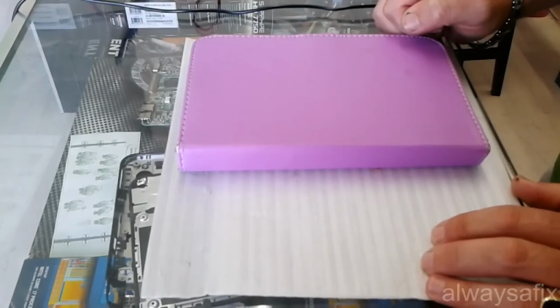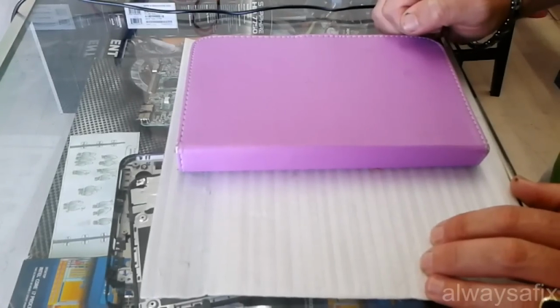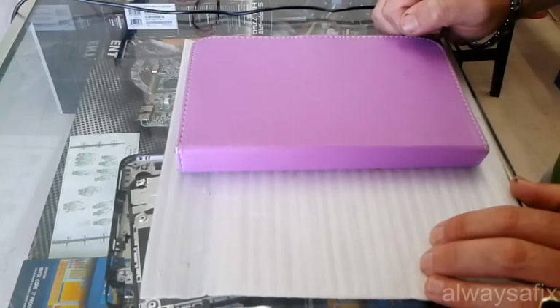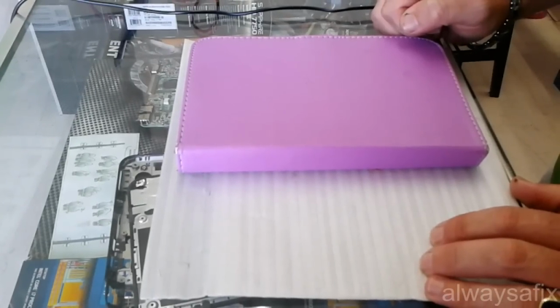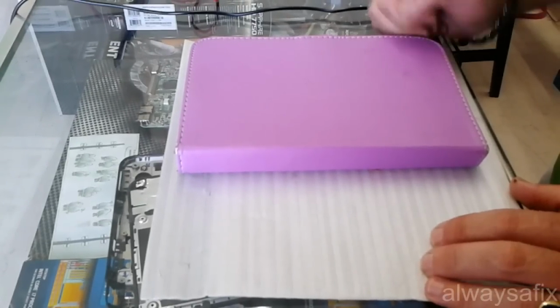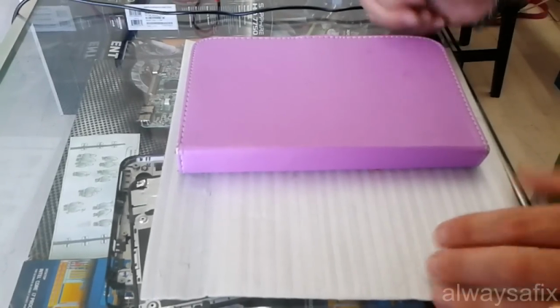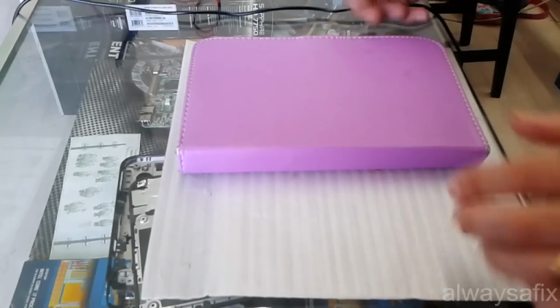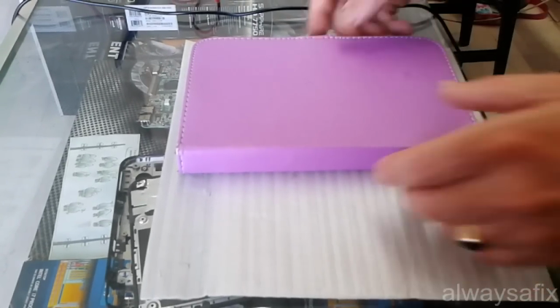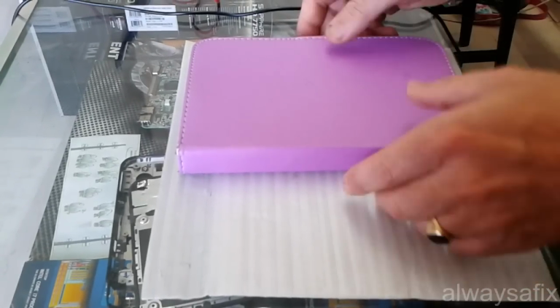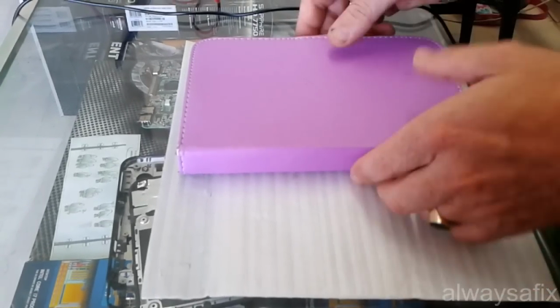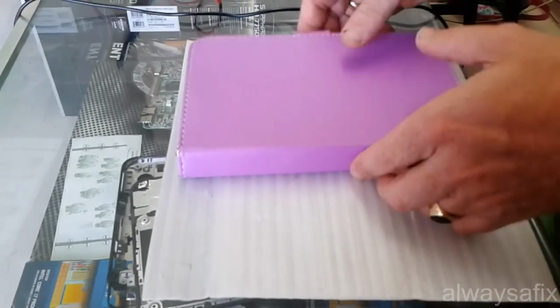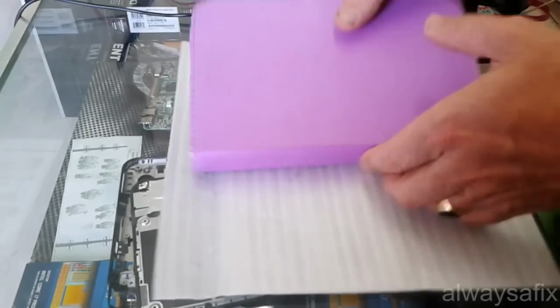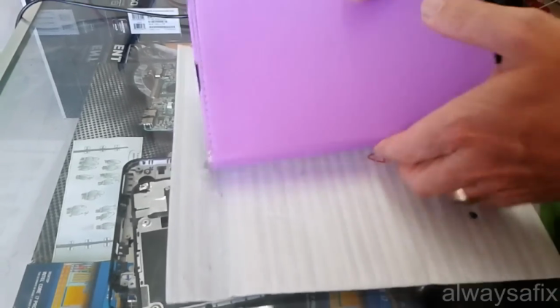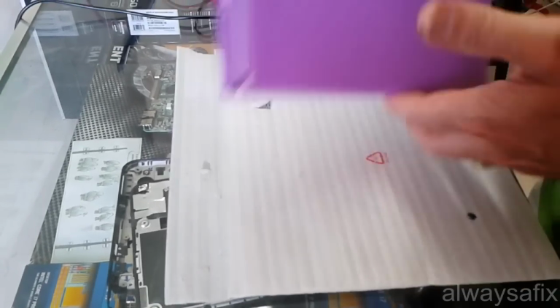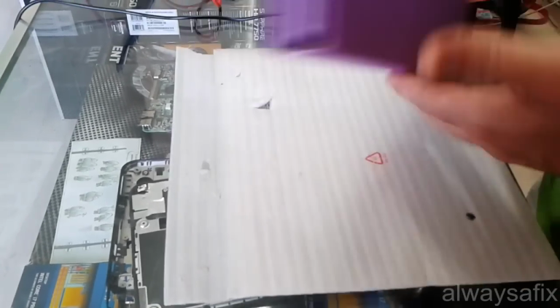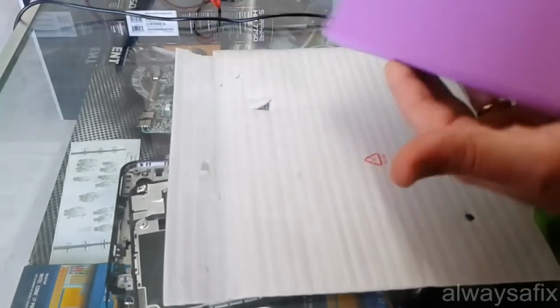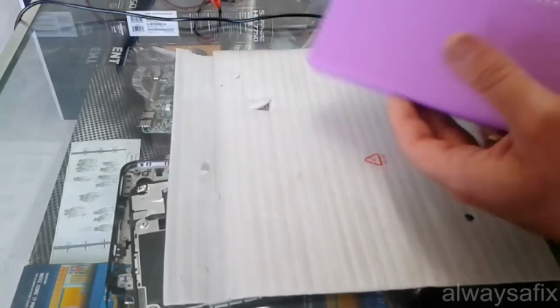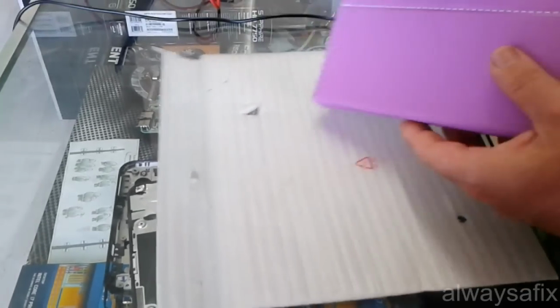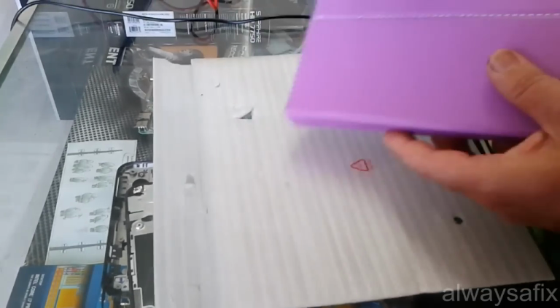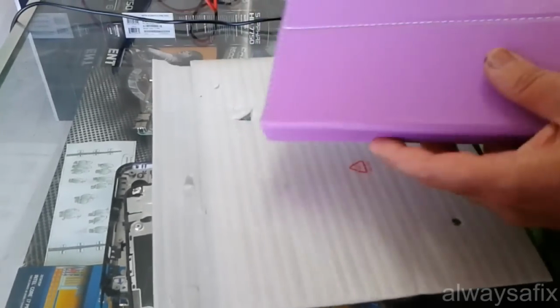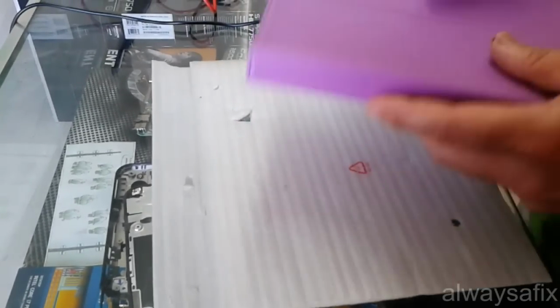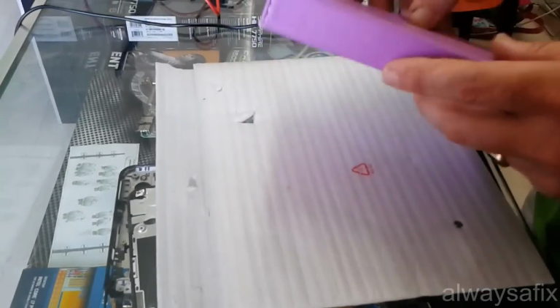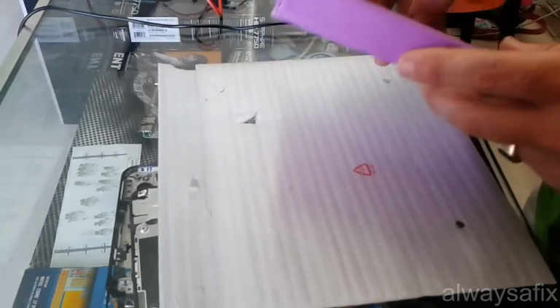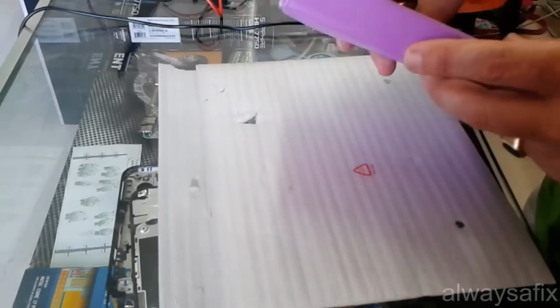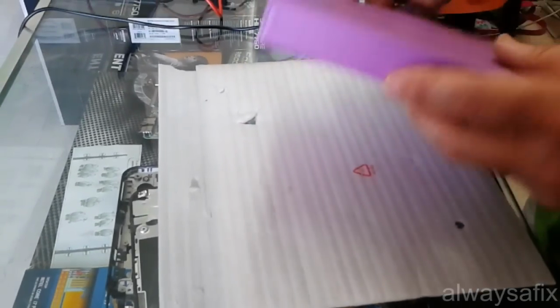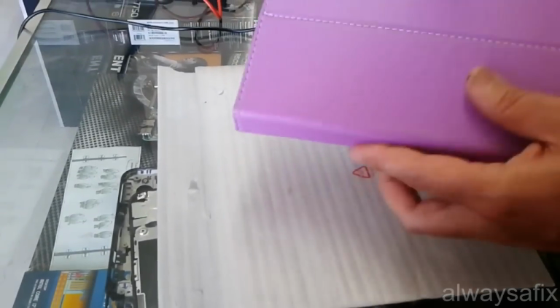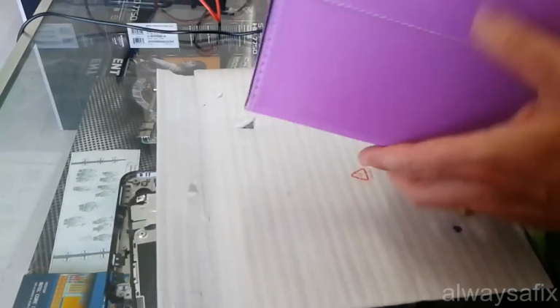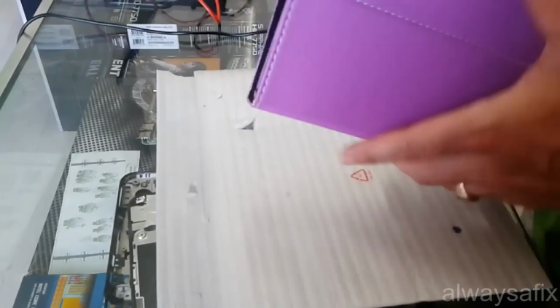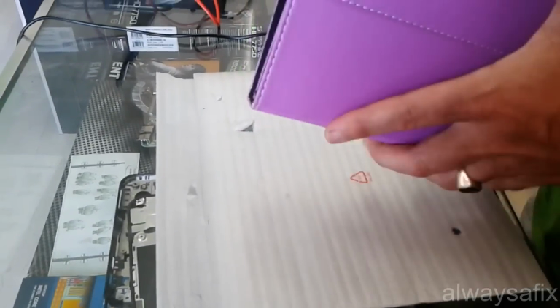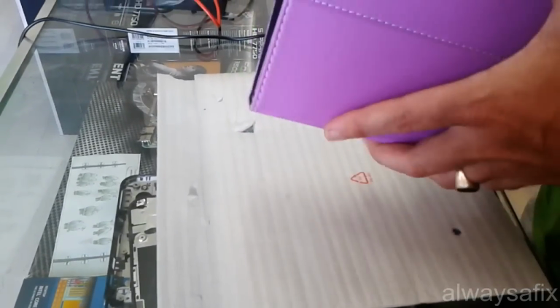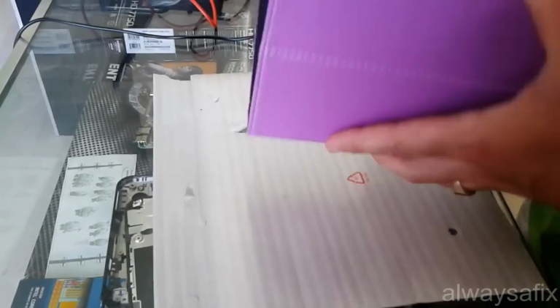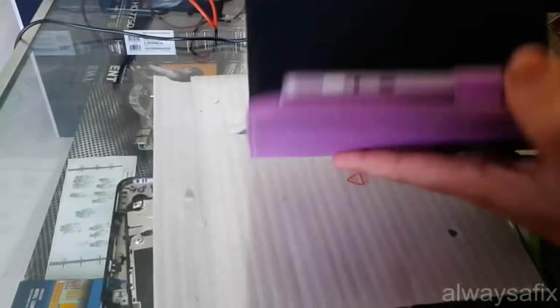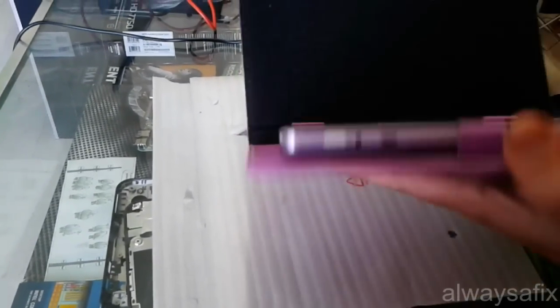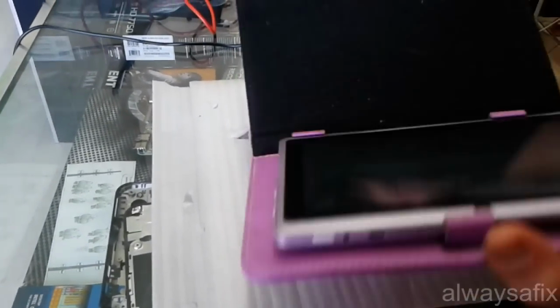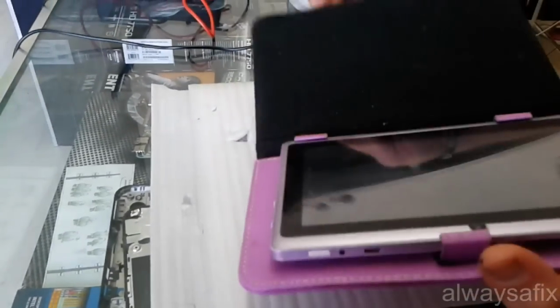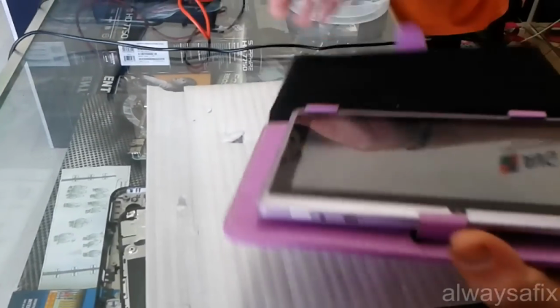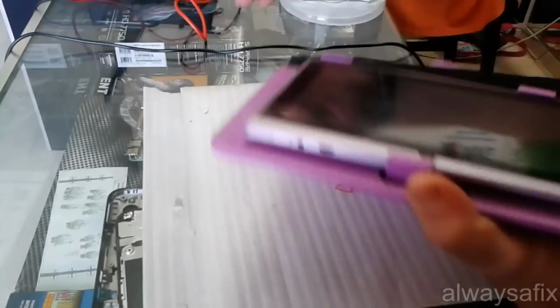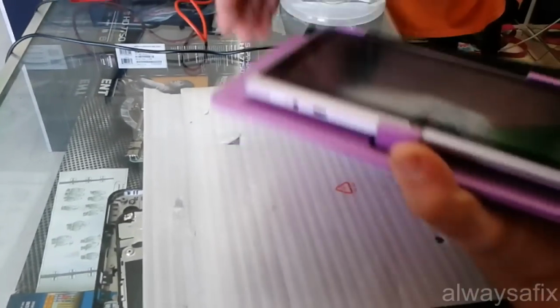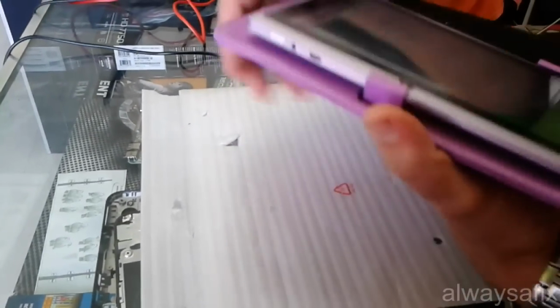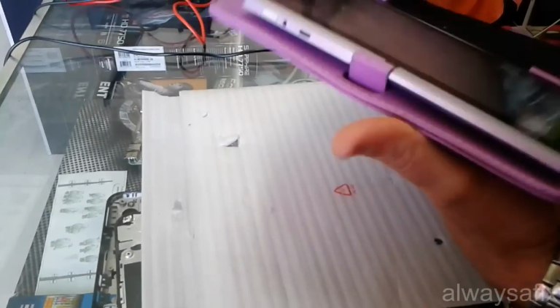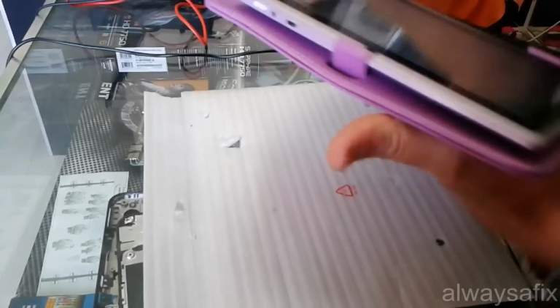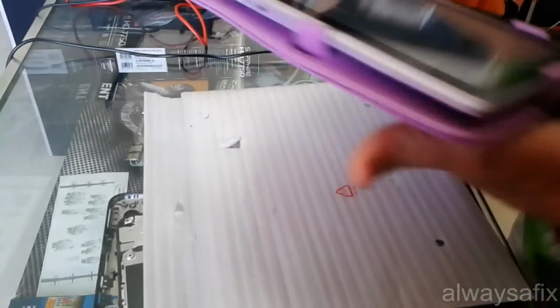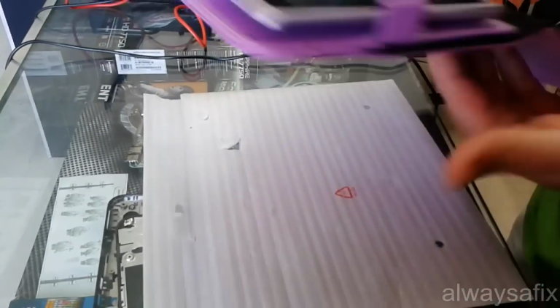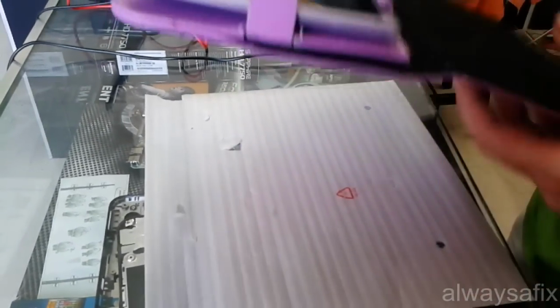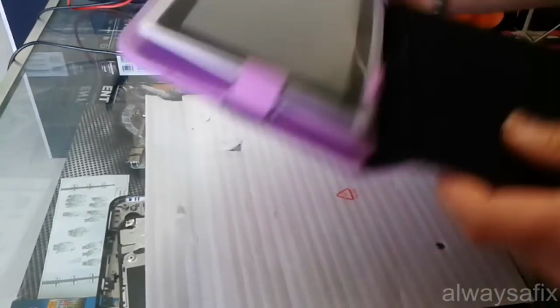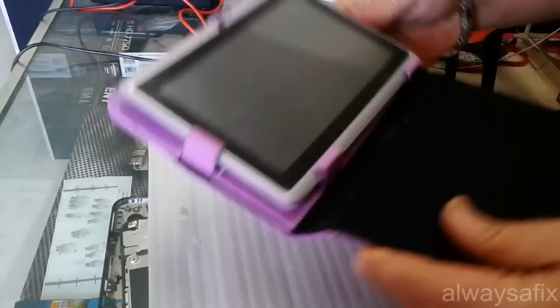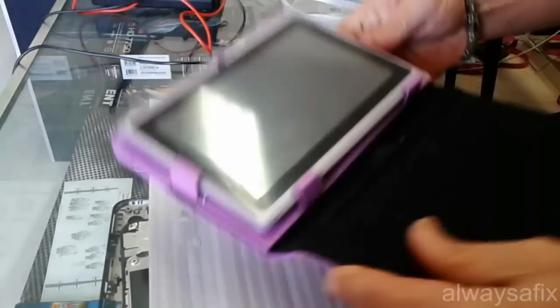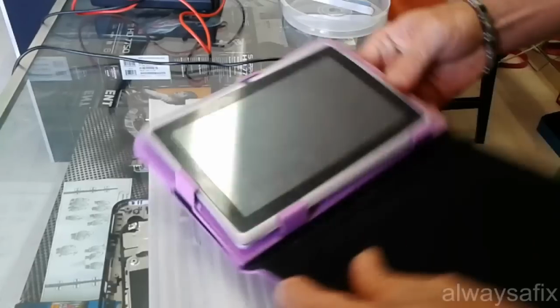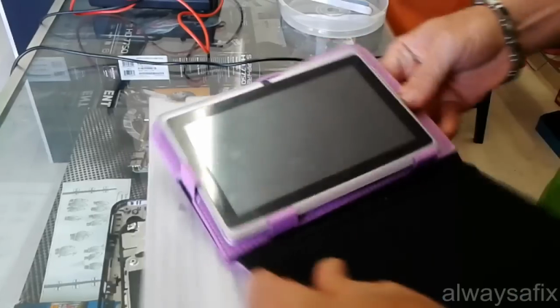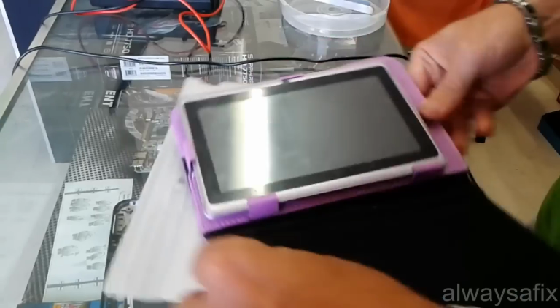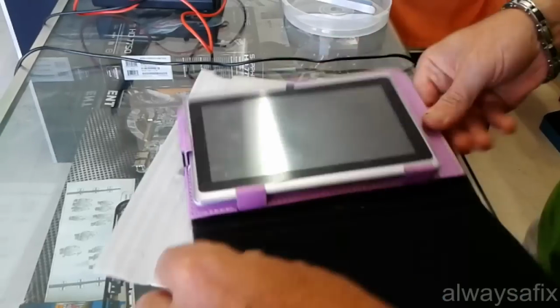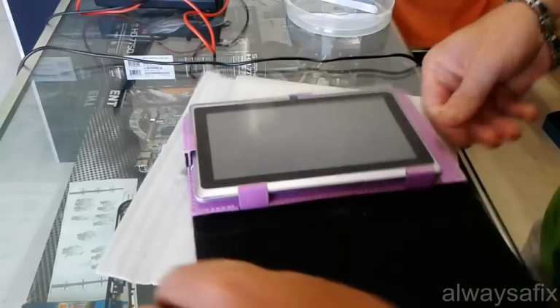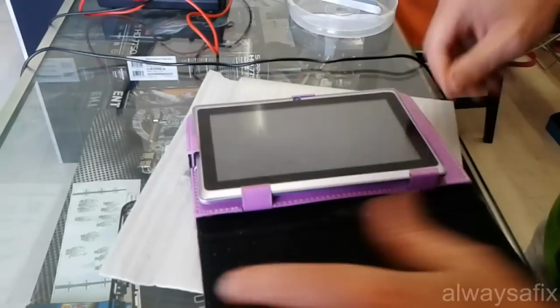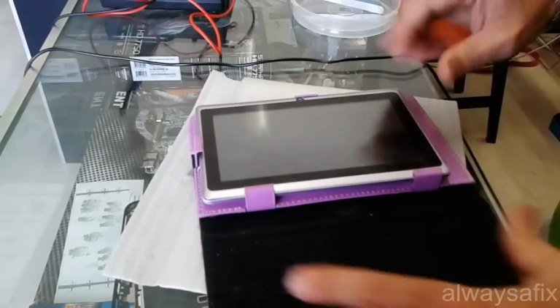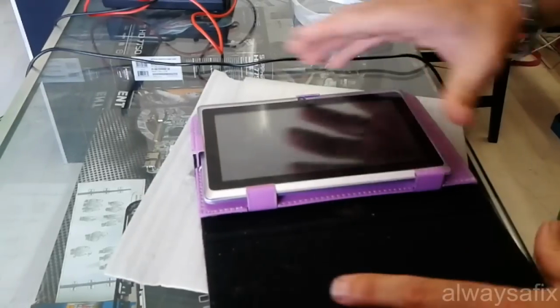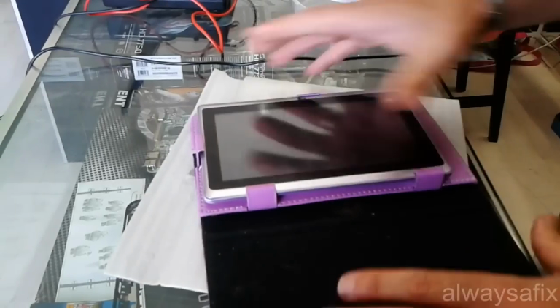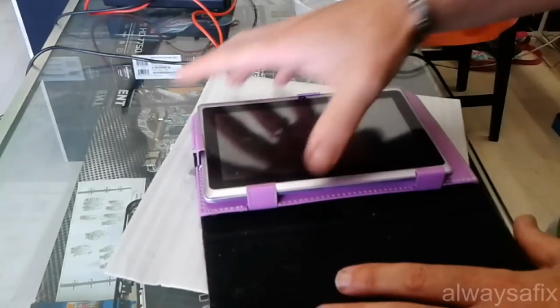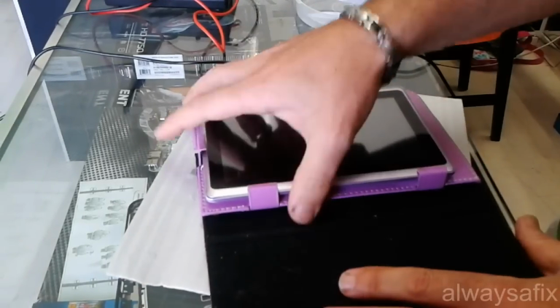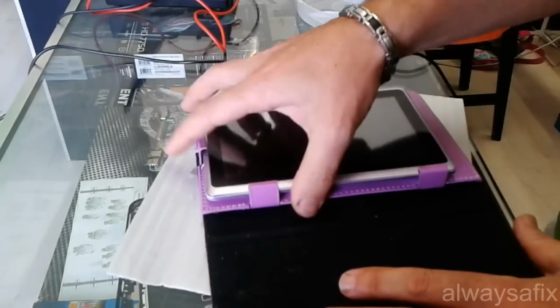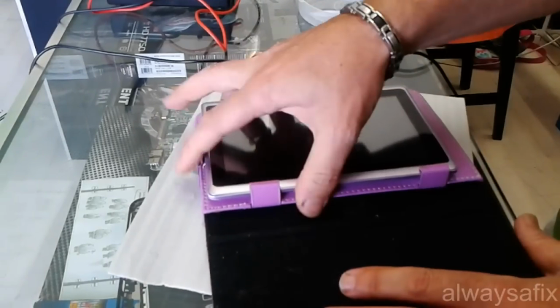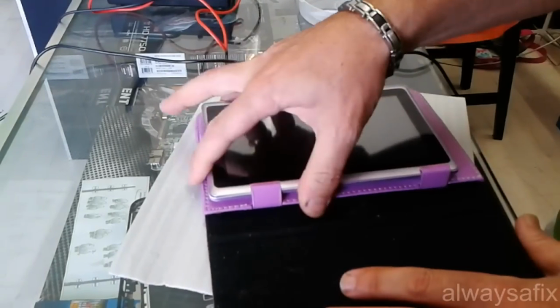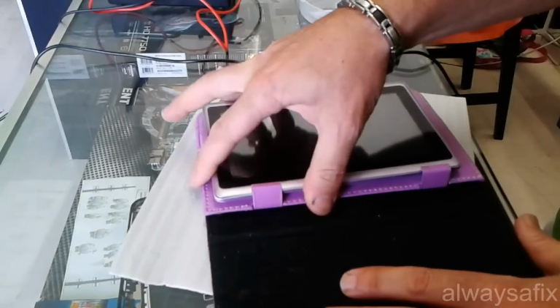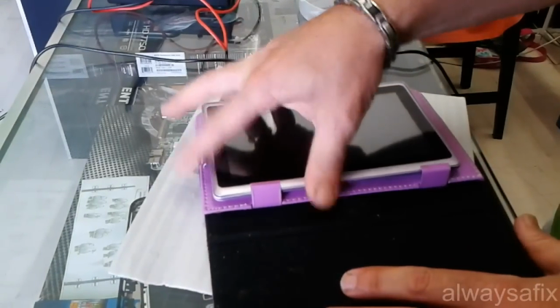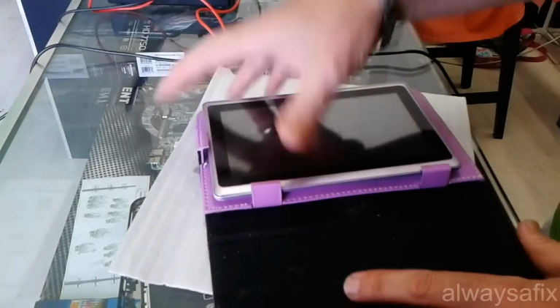Hi, today we're going to be working on this. Got an Android tablet here. Looks like a 7 inch screen.